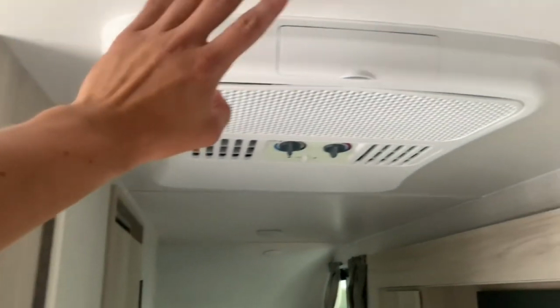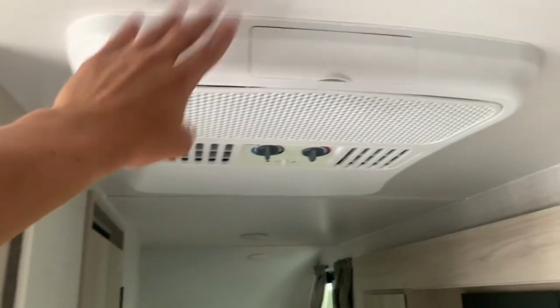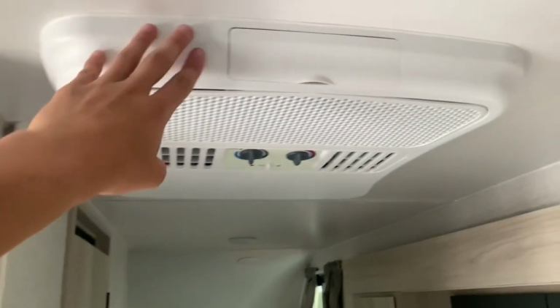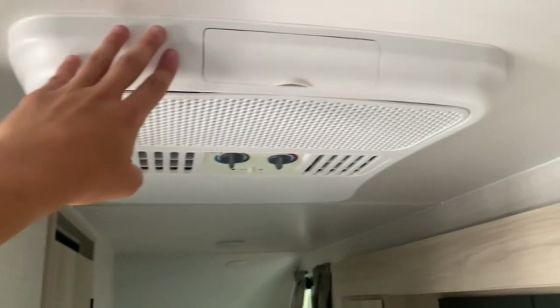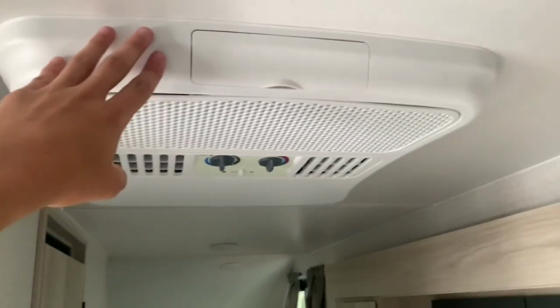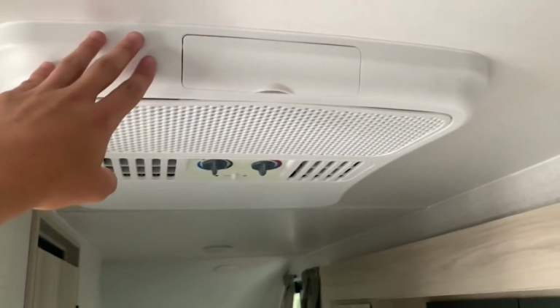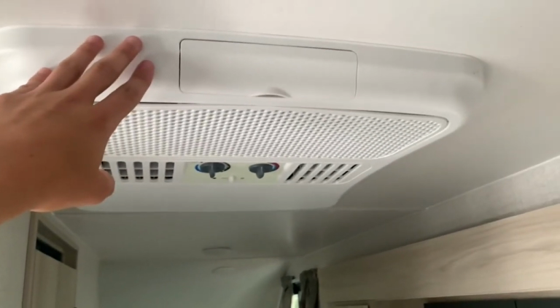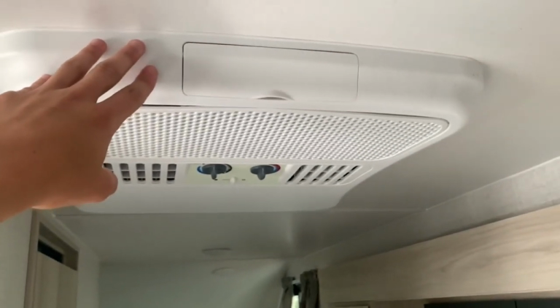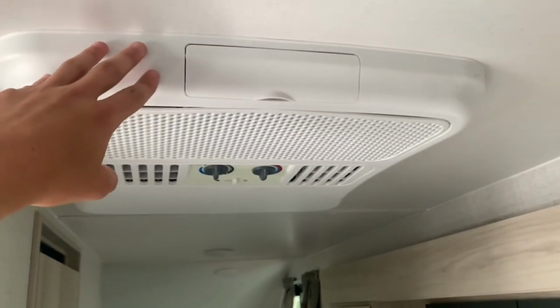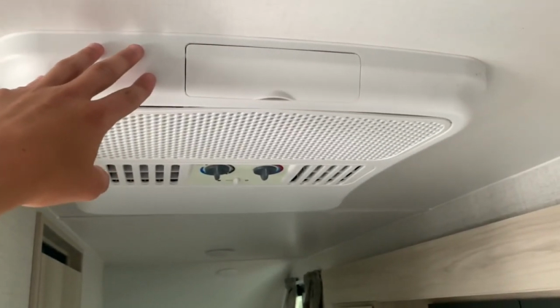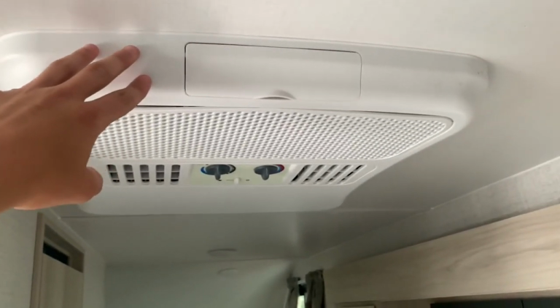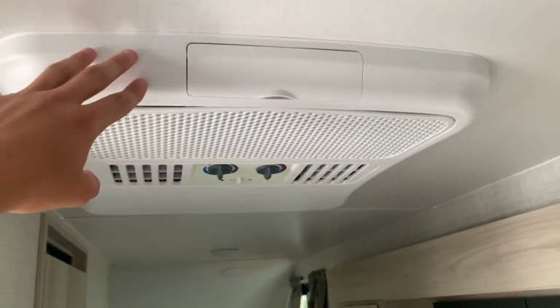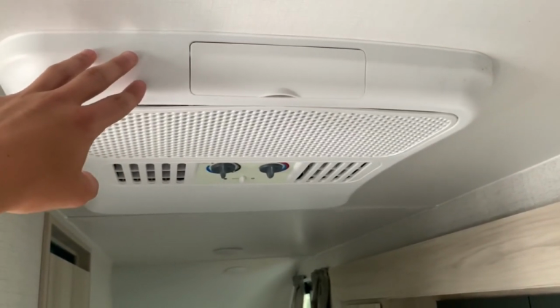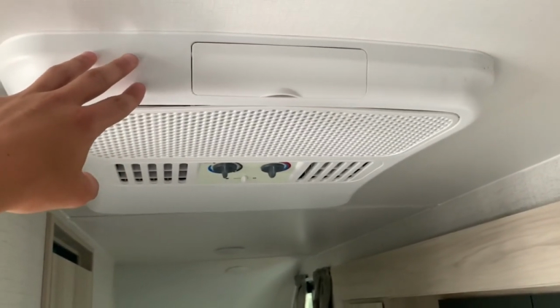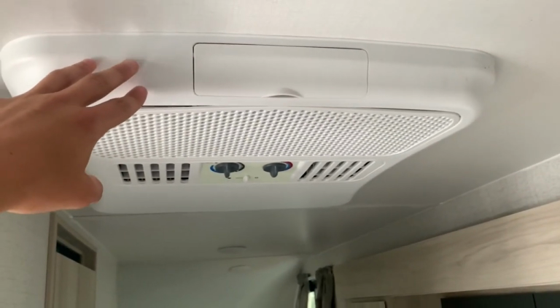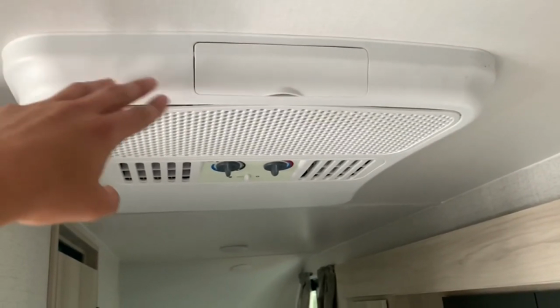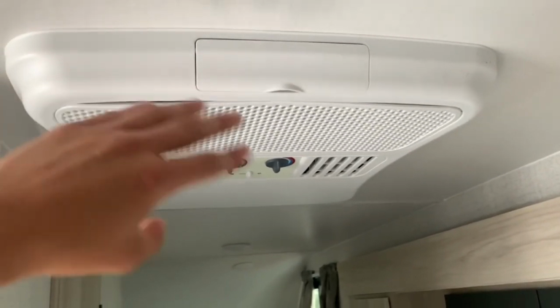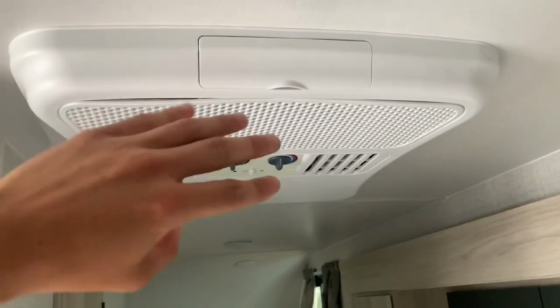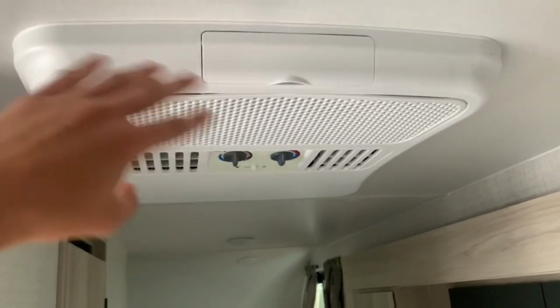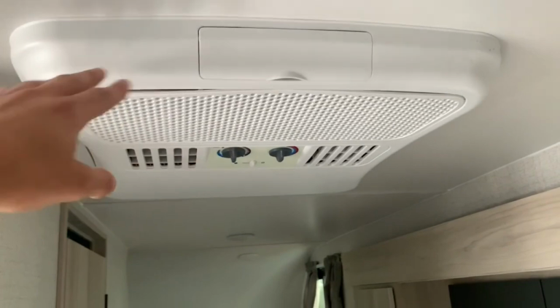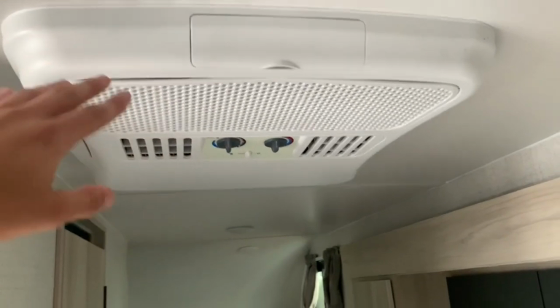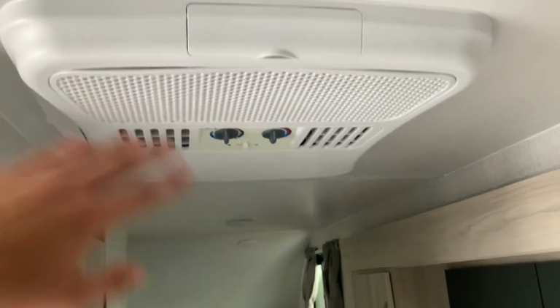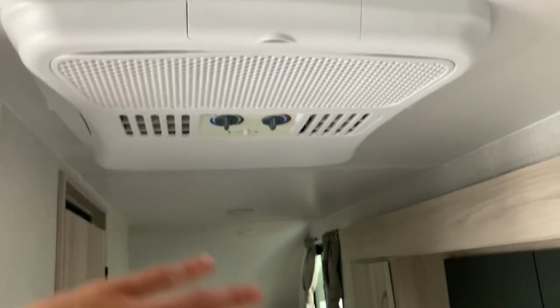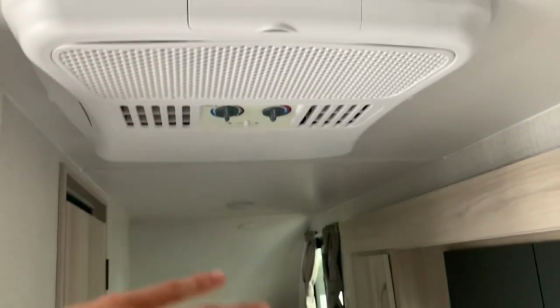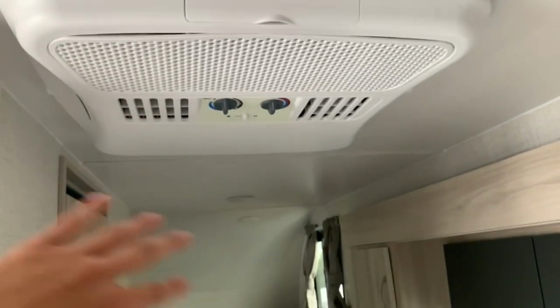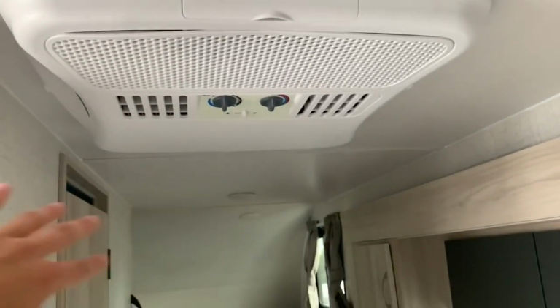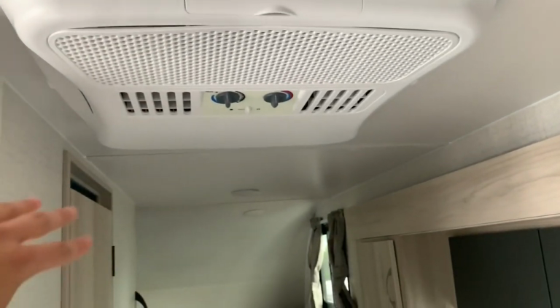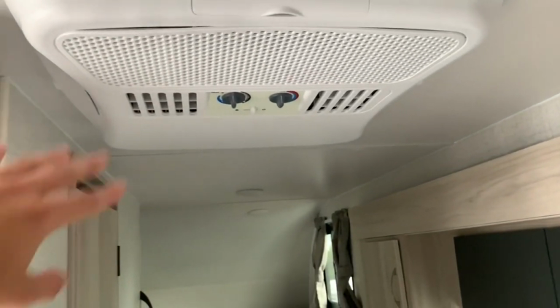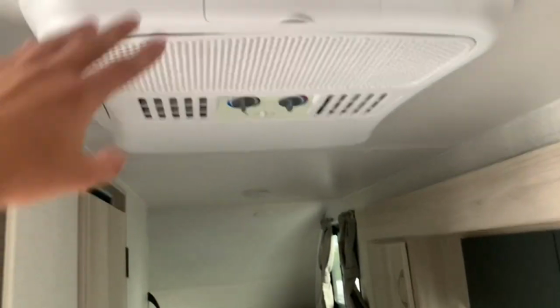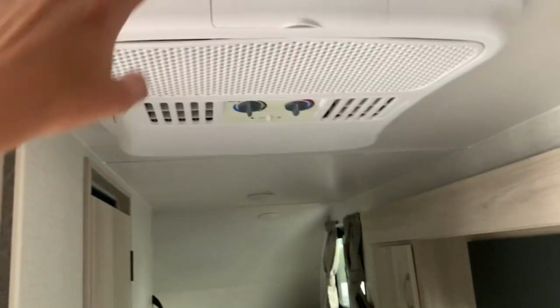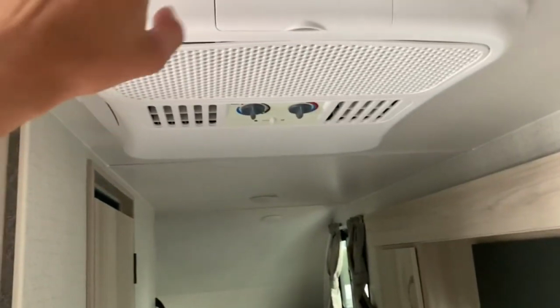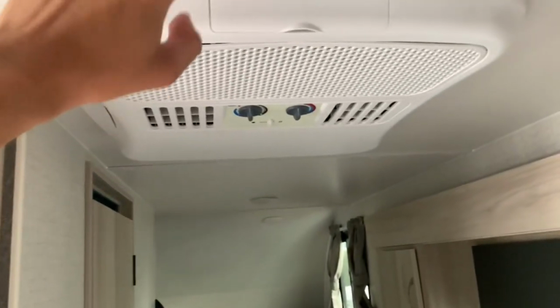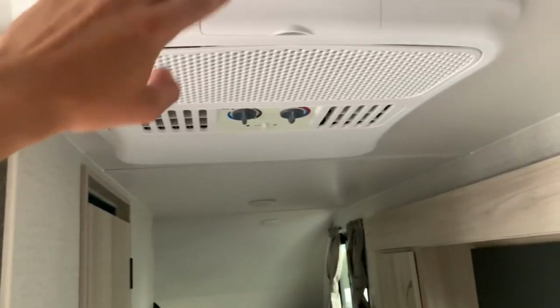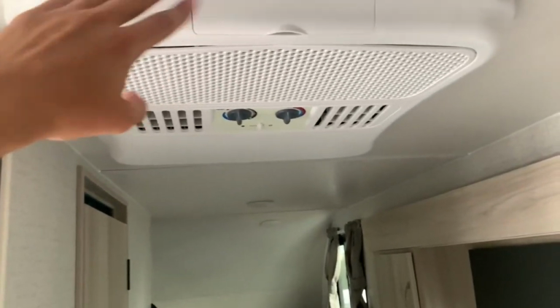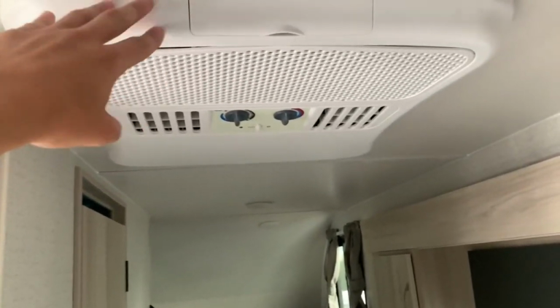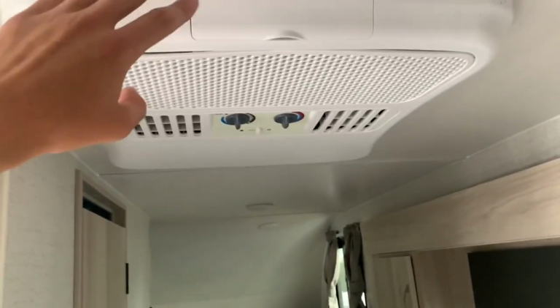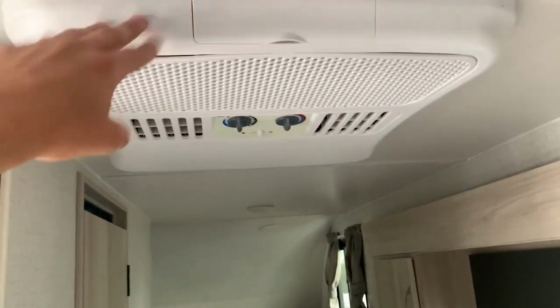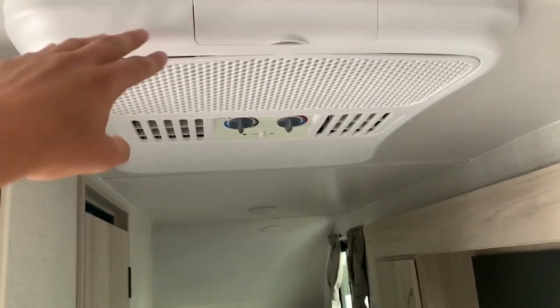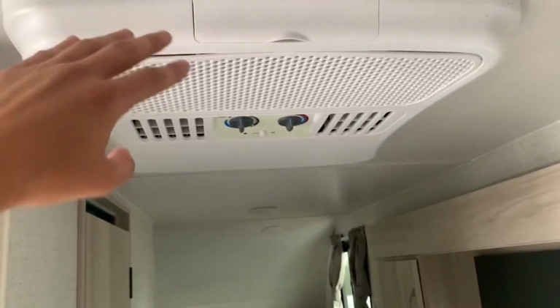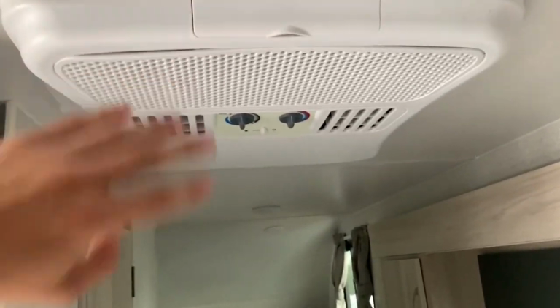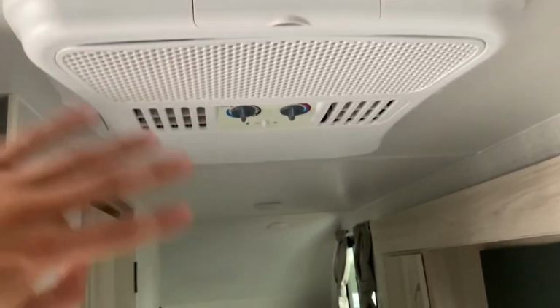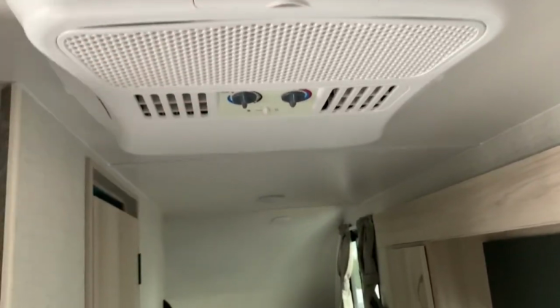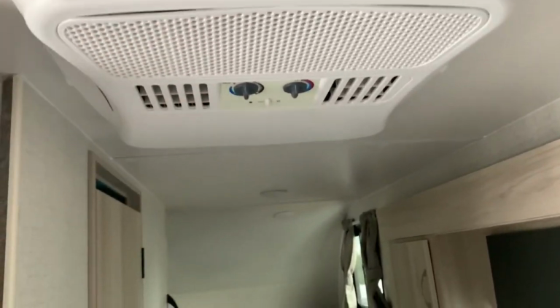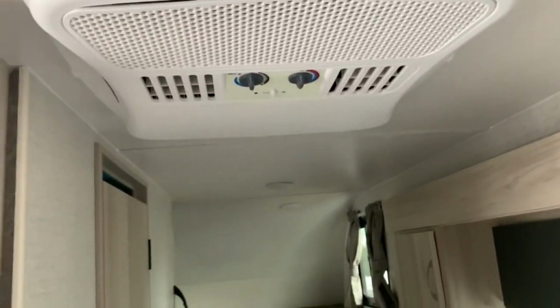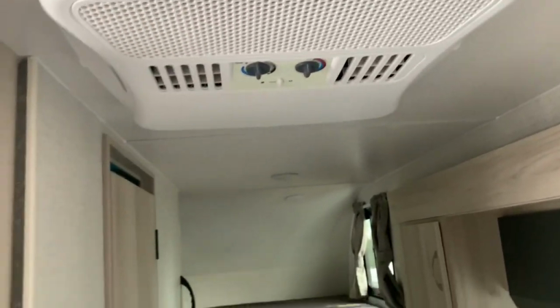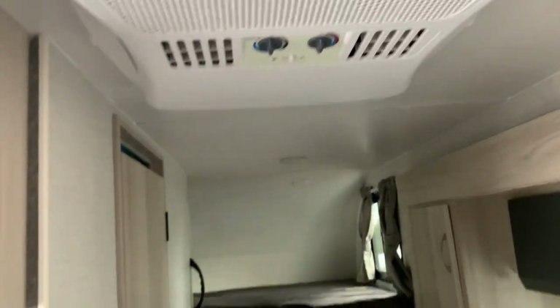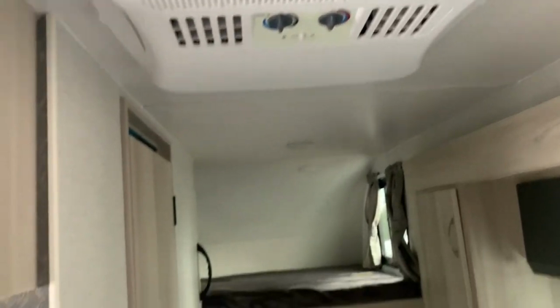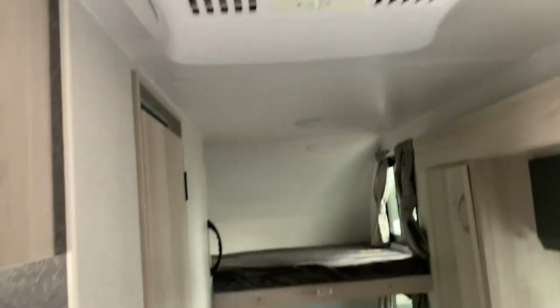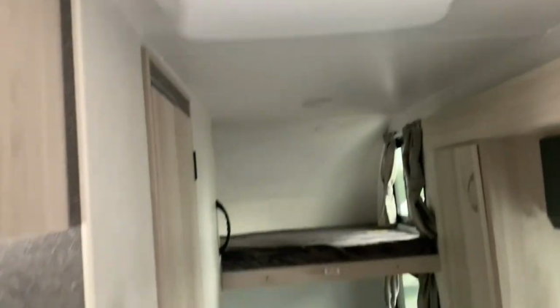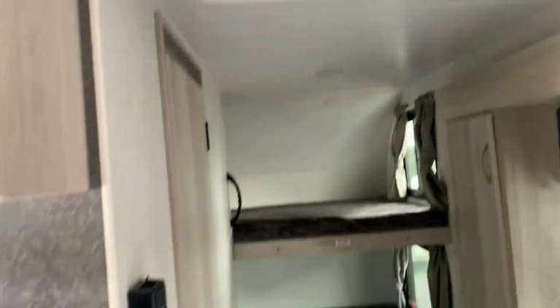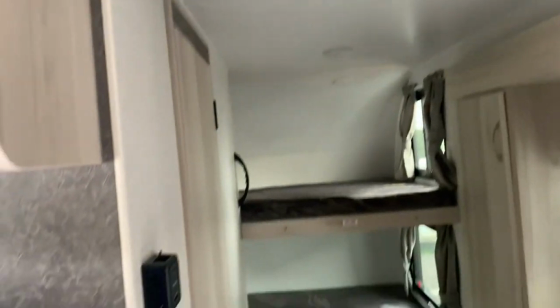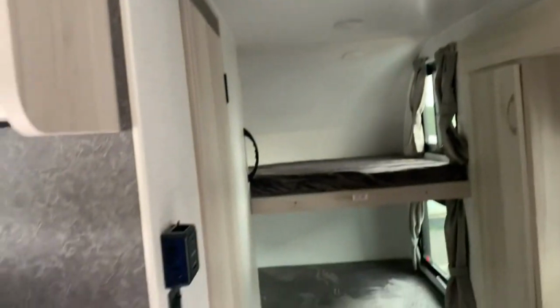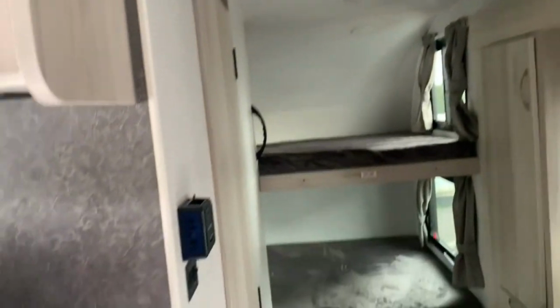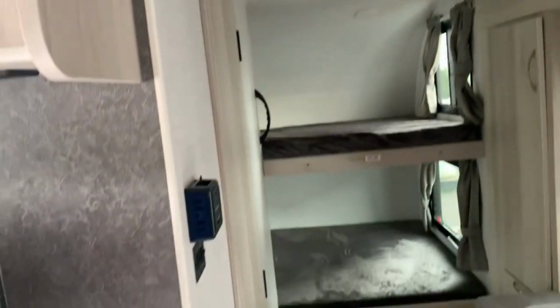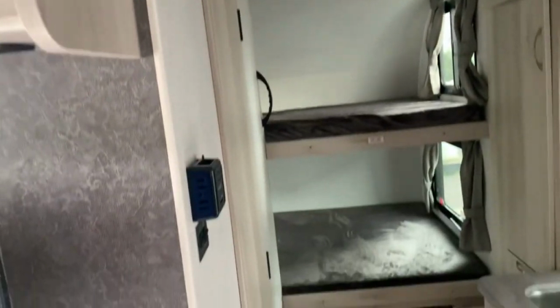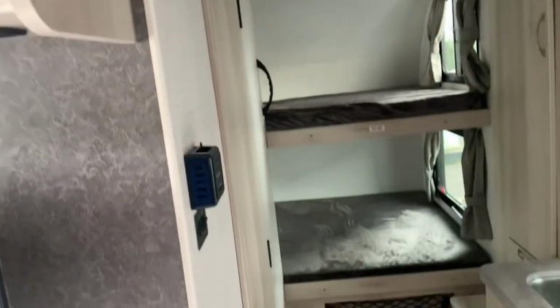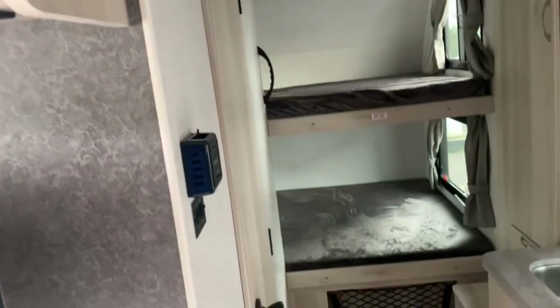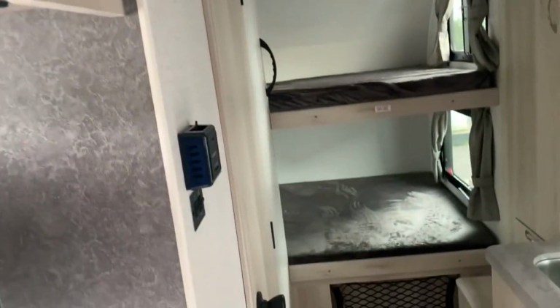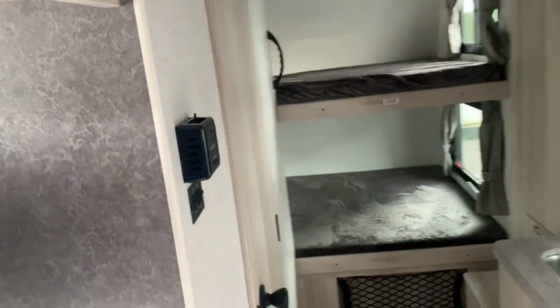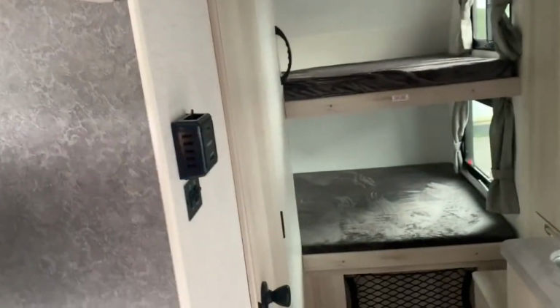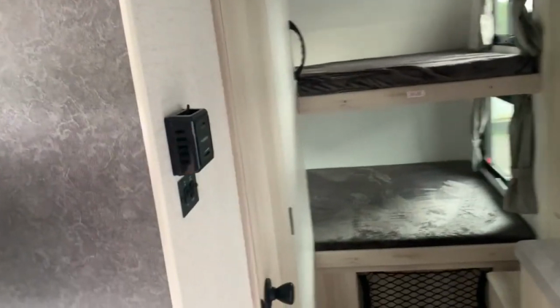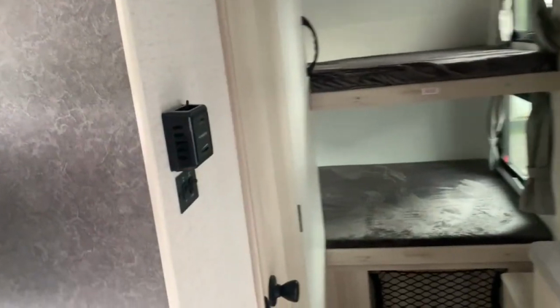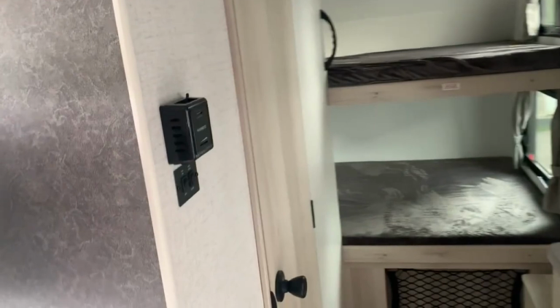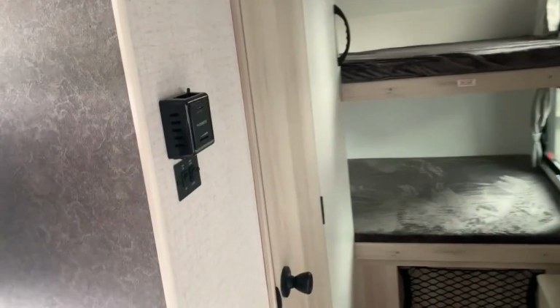There's a nice big roof-mounted AC, so you don't have to worry about a wall-mounted unit — this is going to cool things down in minutes. And of course you have the furnace for your heat.